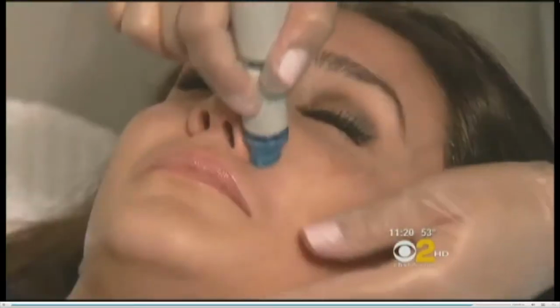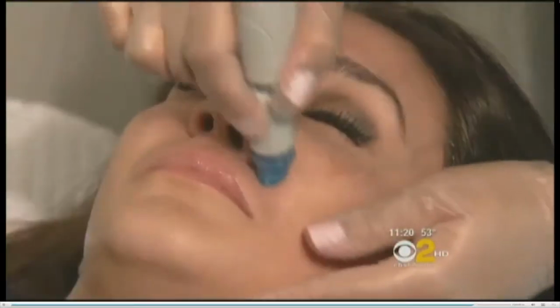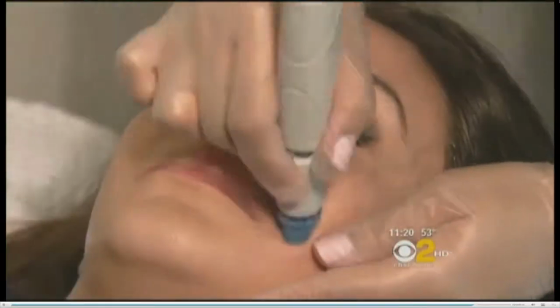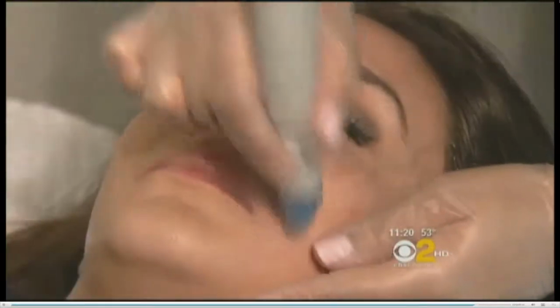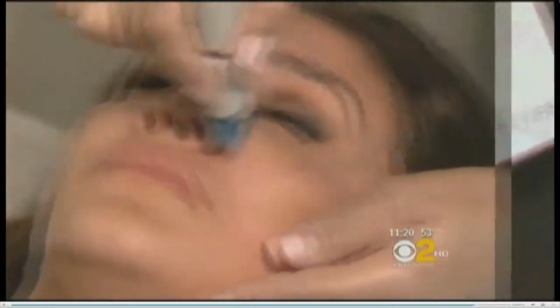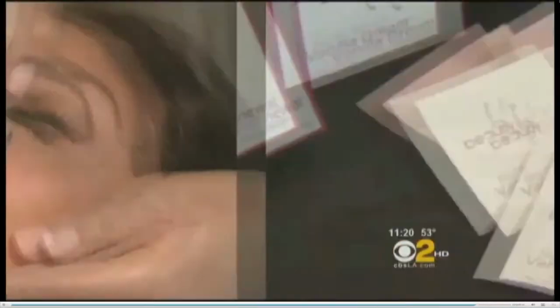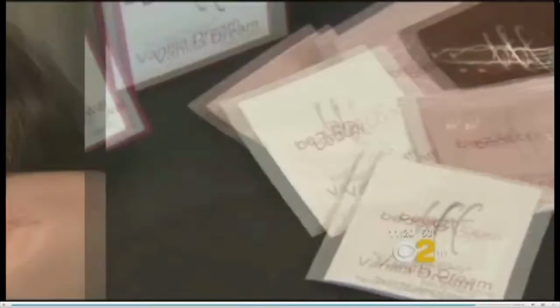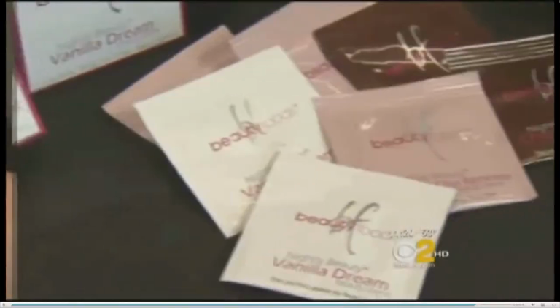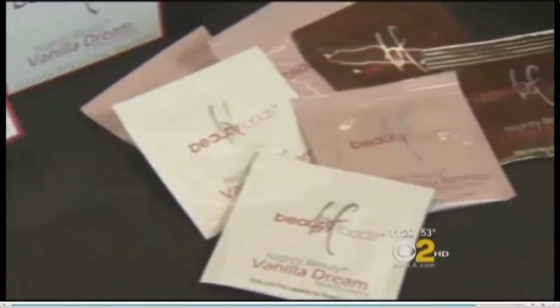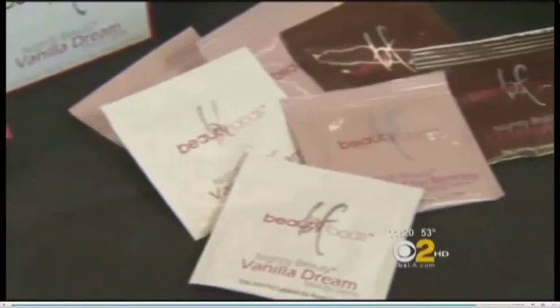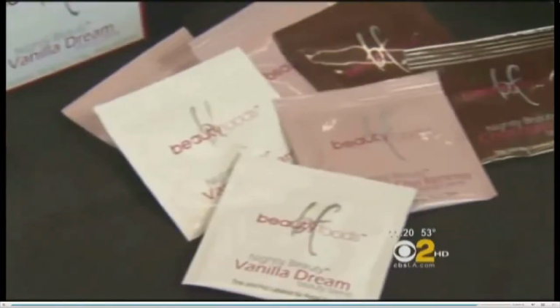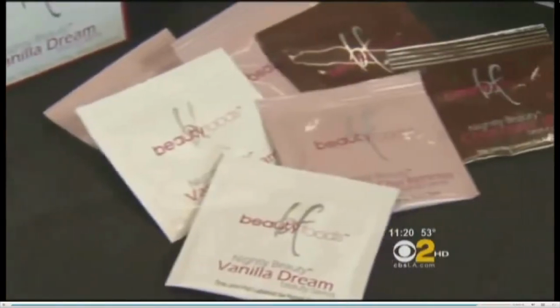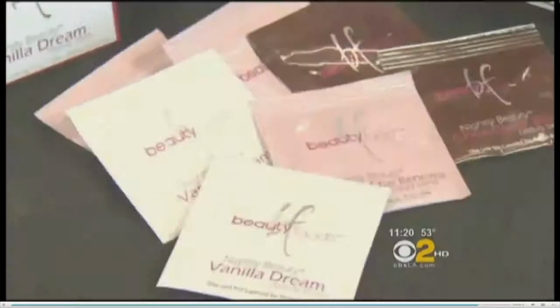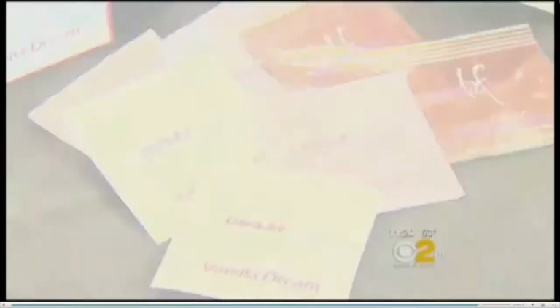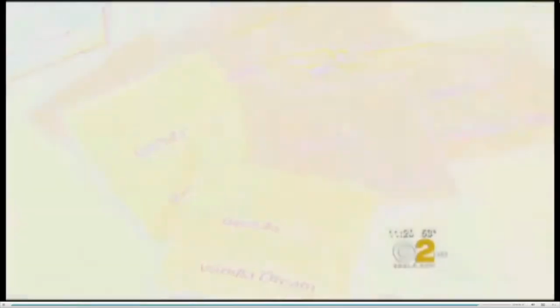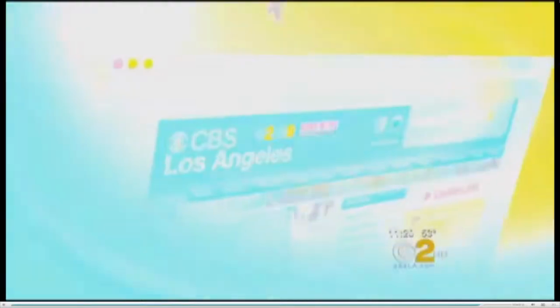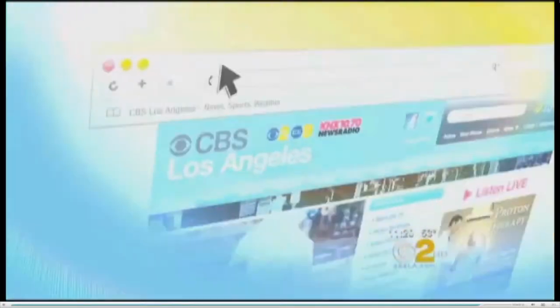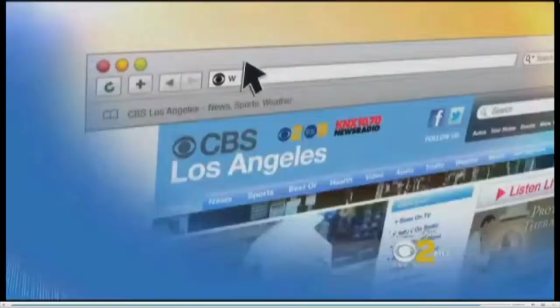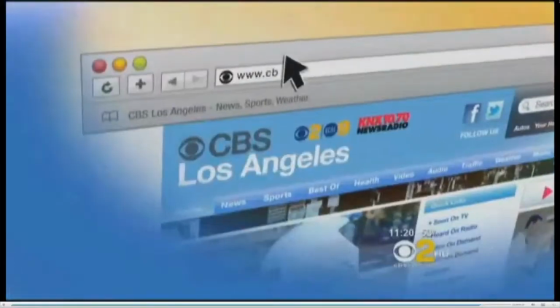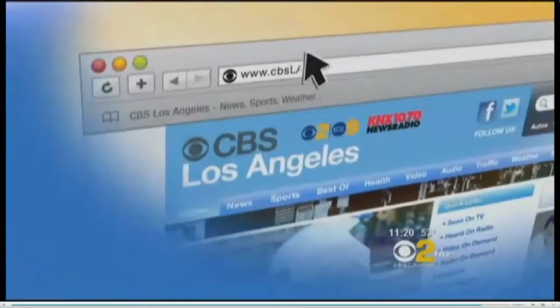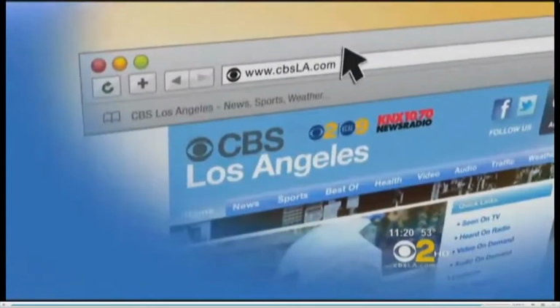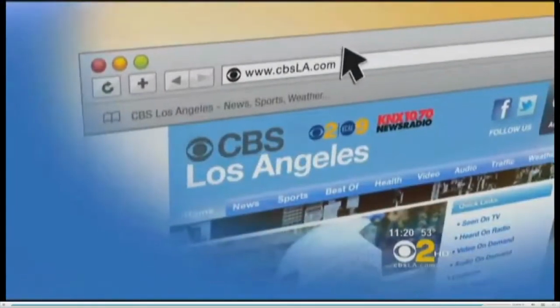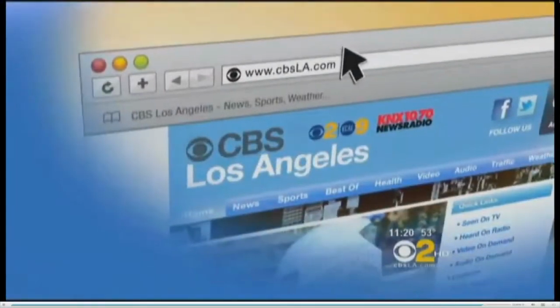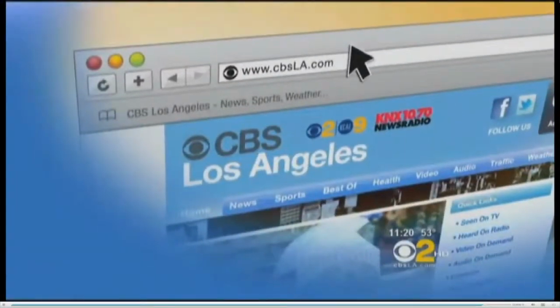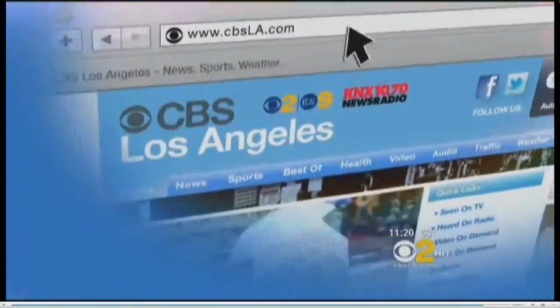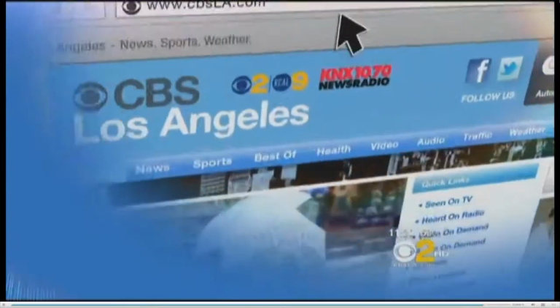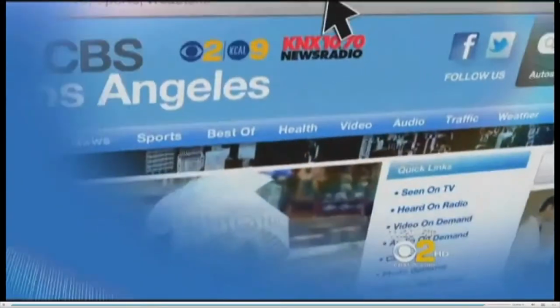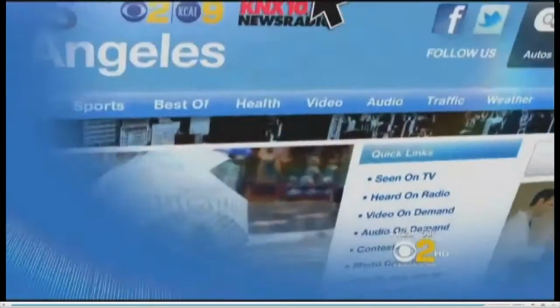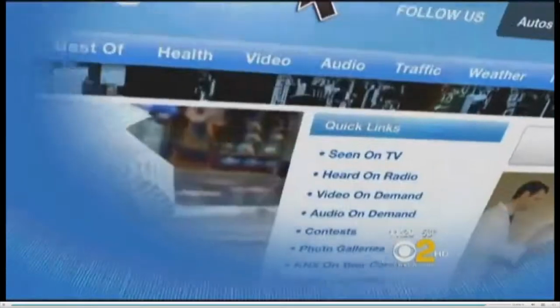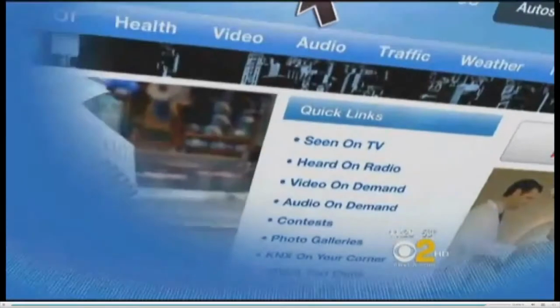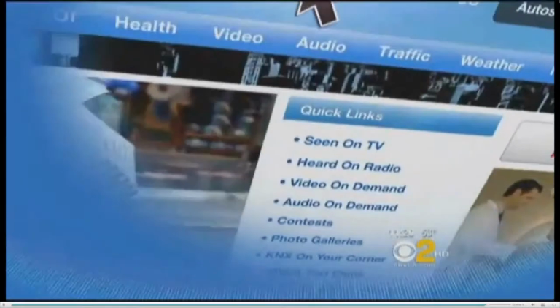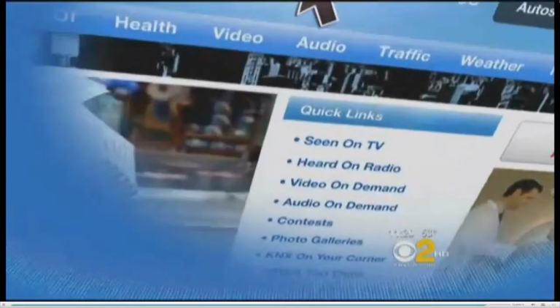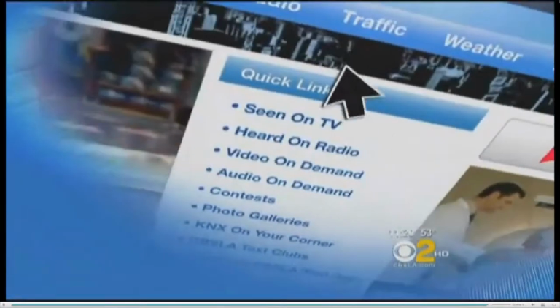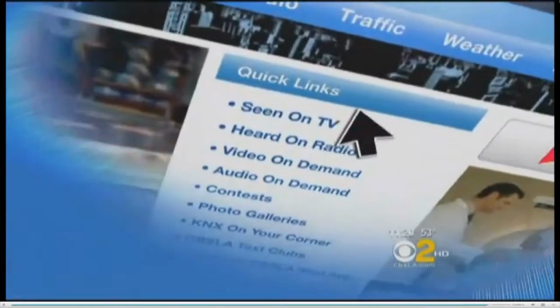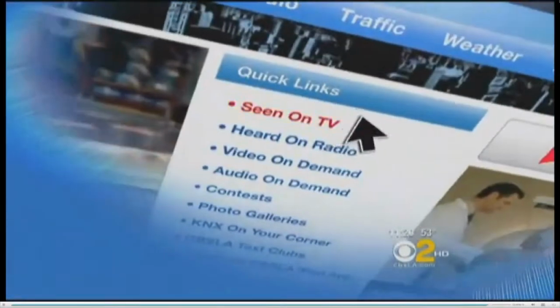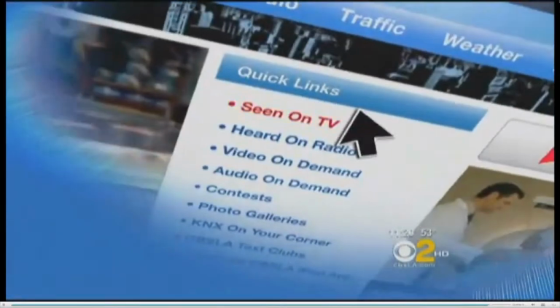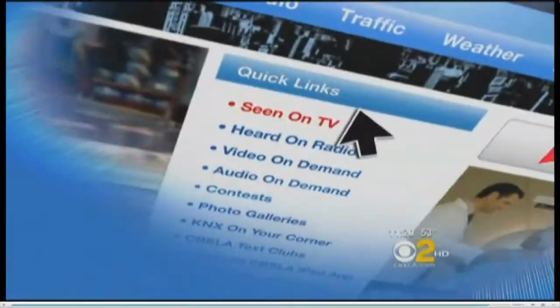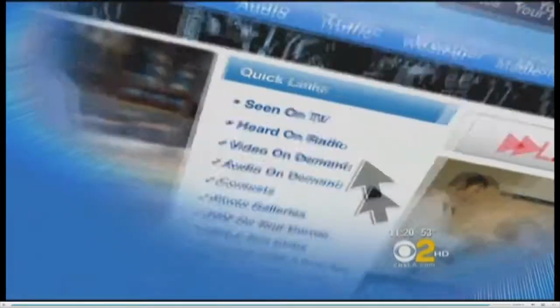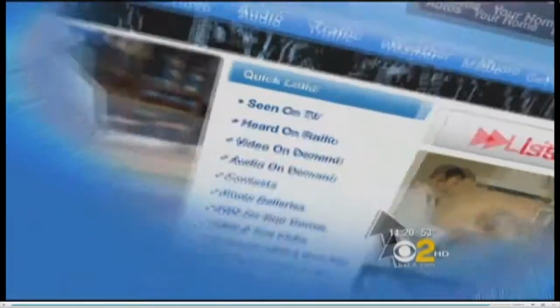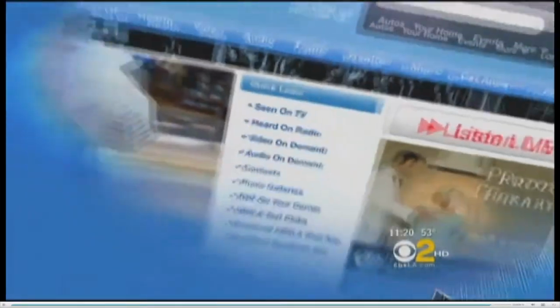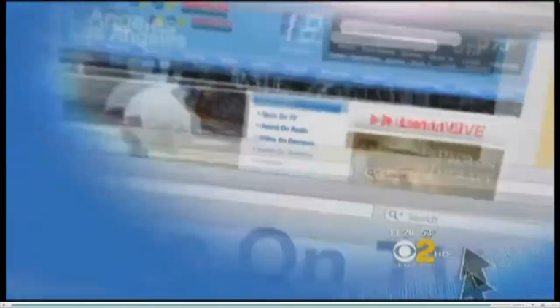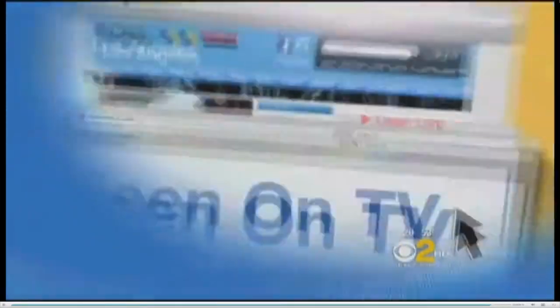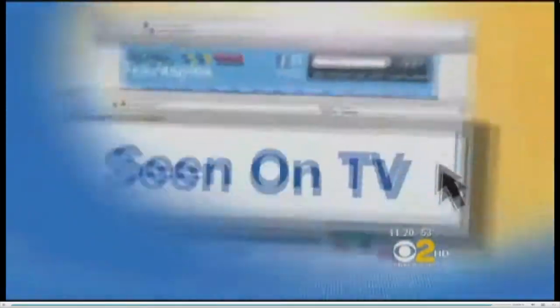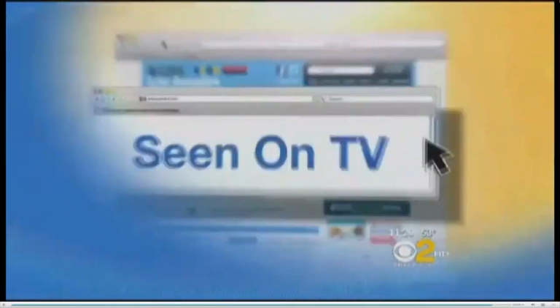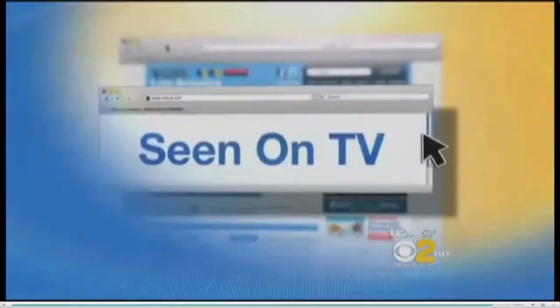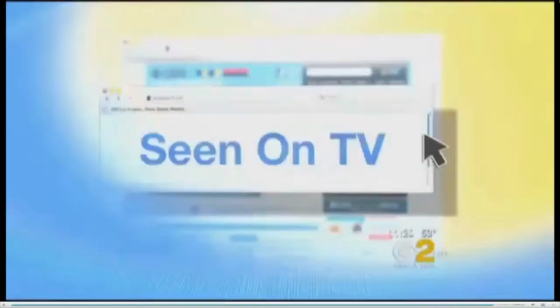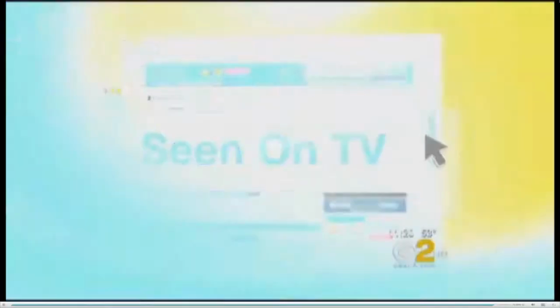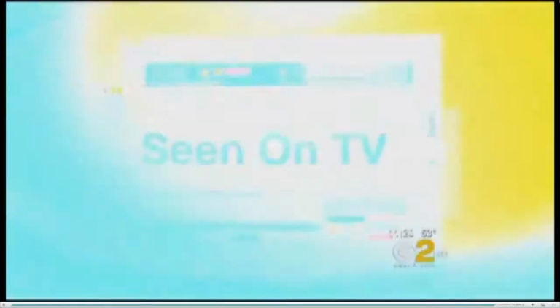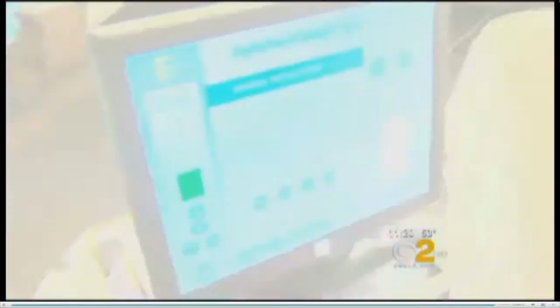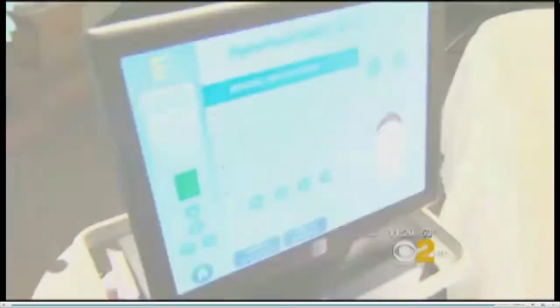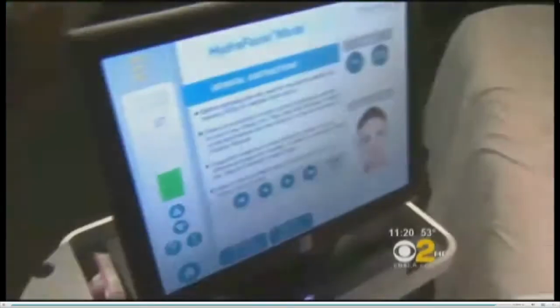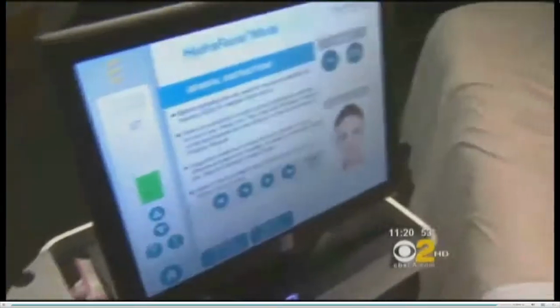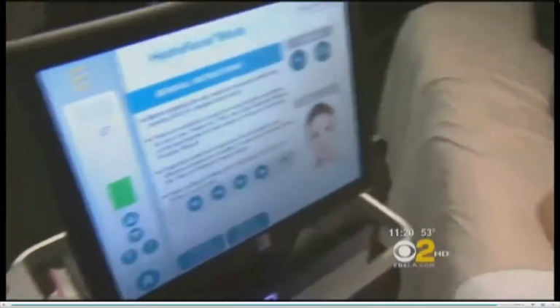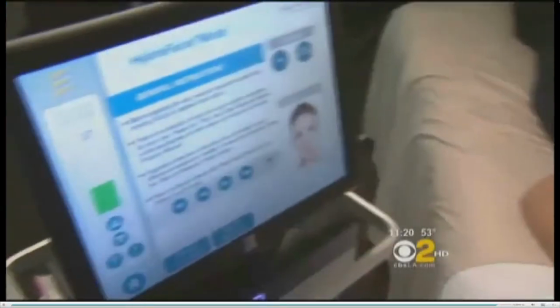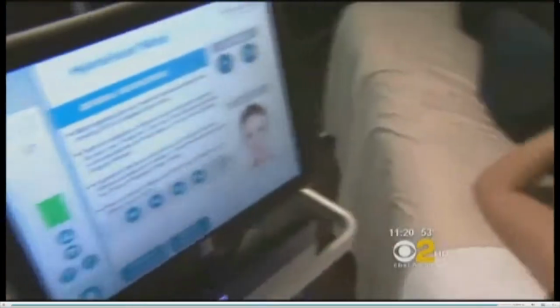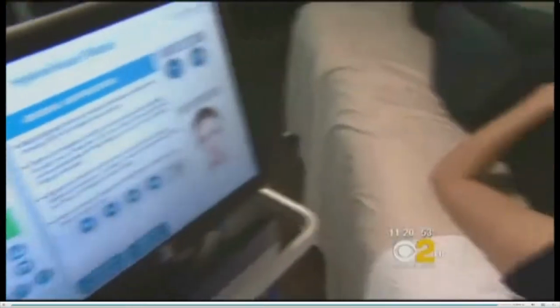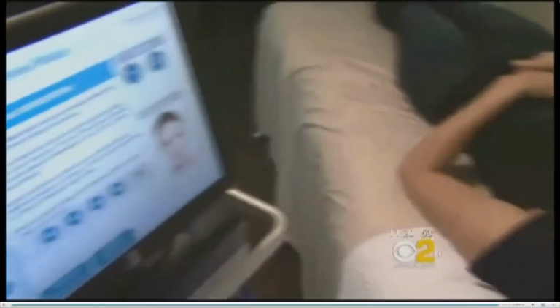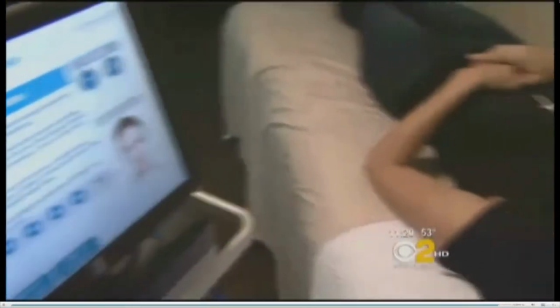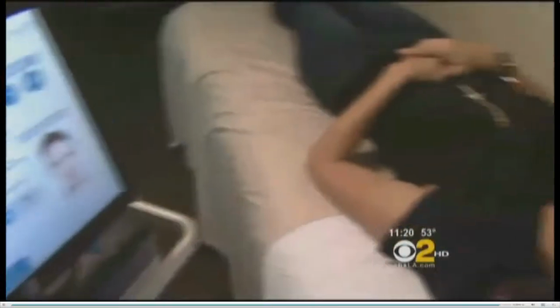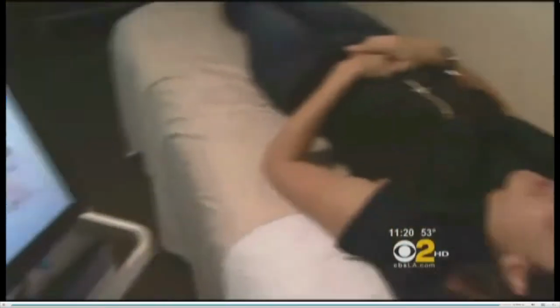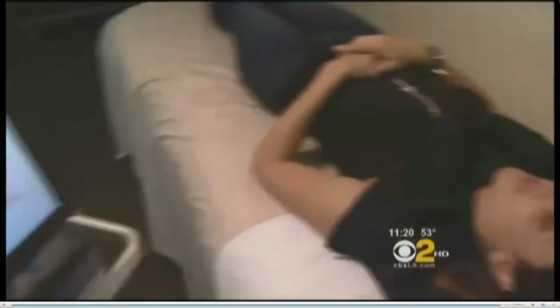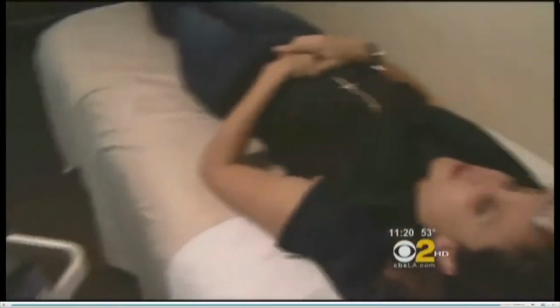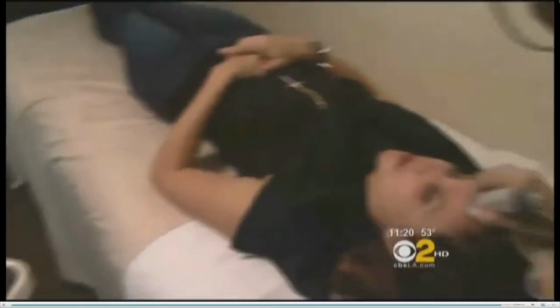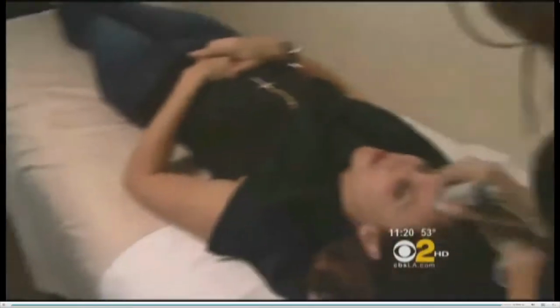For details on all these treatments and where you can get them, go to our website, cbsla.com, and click Seen on TV. Suzanne Marquez, CBS2 News.